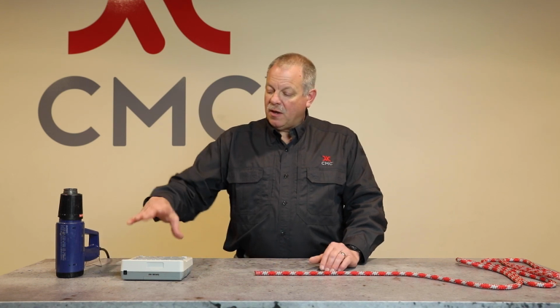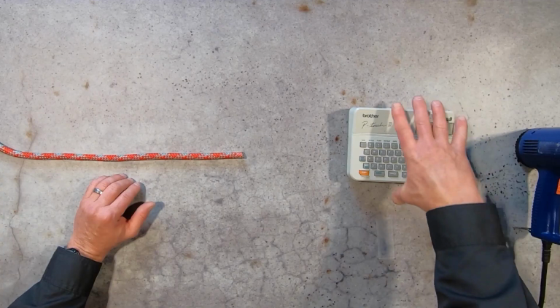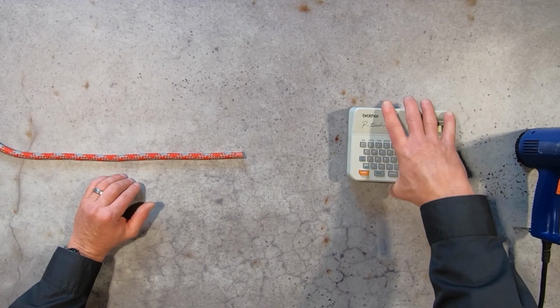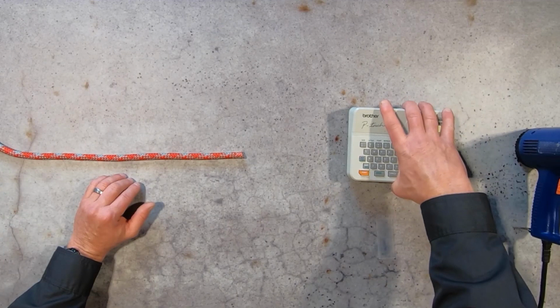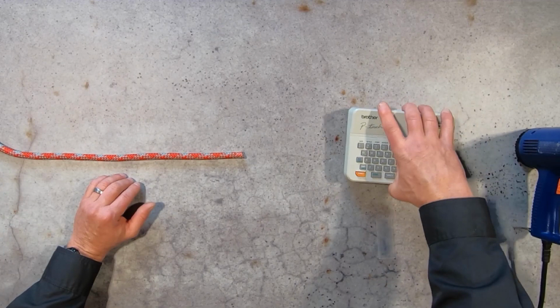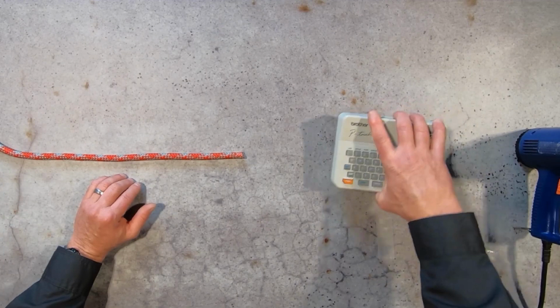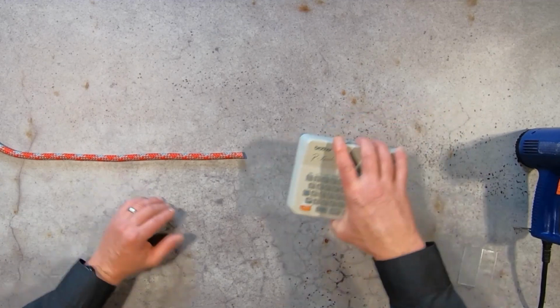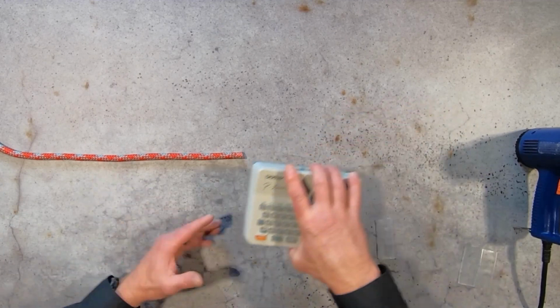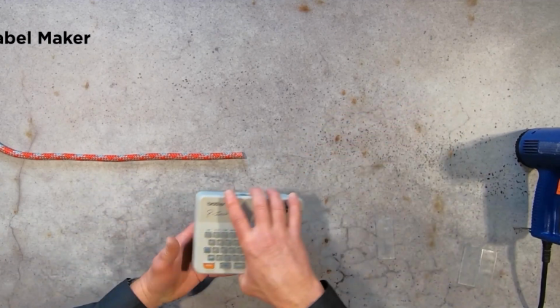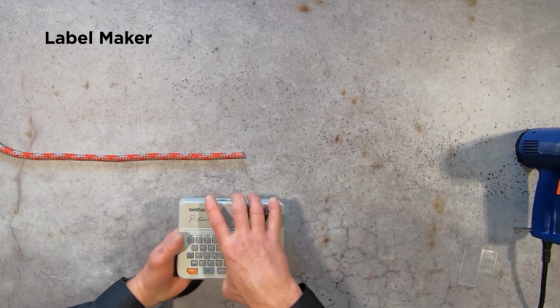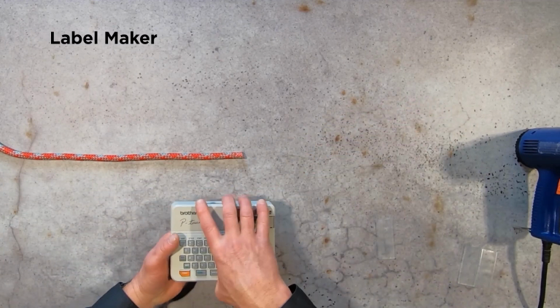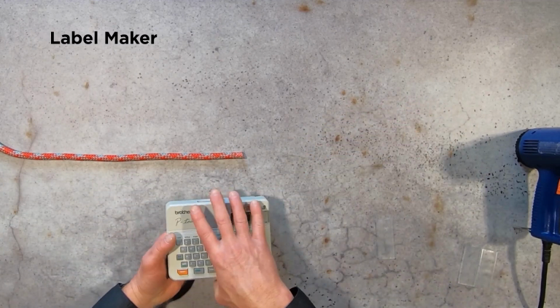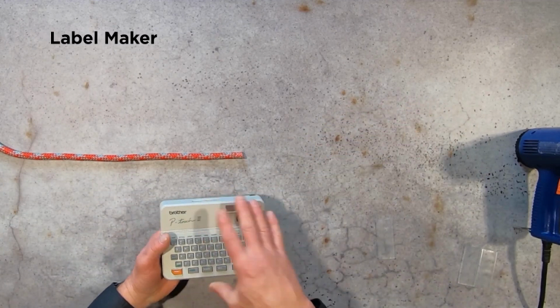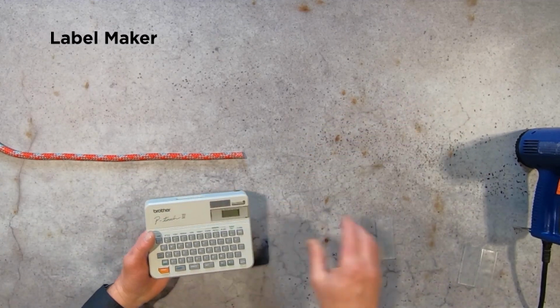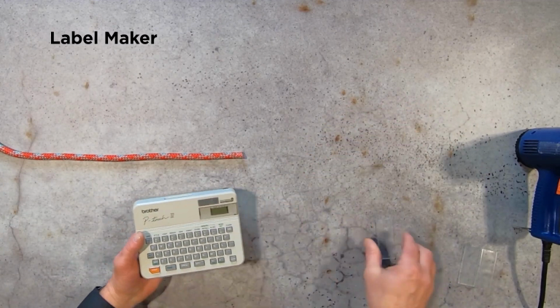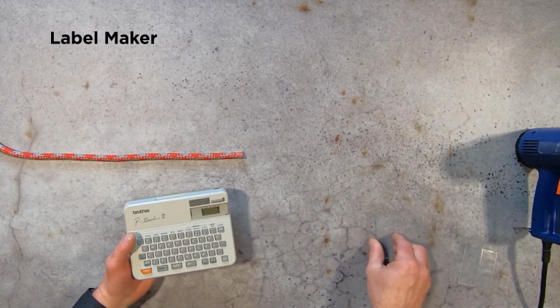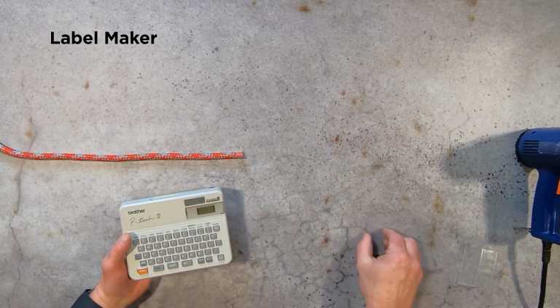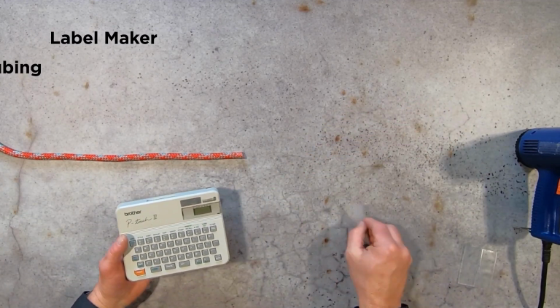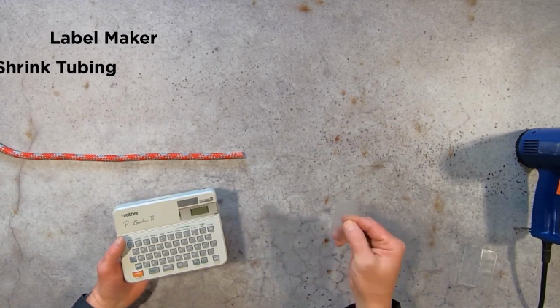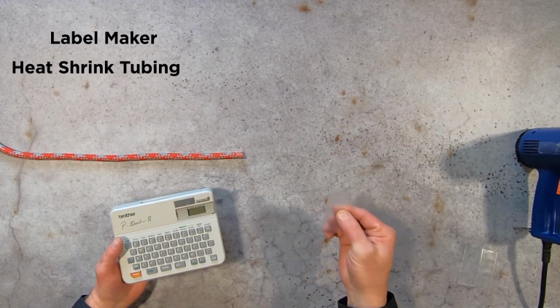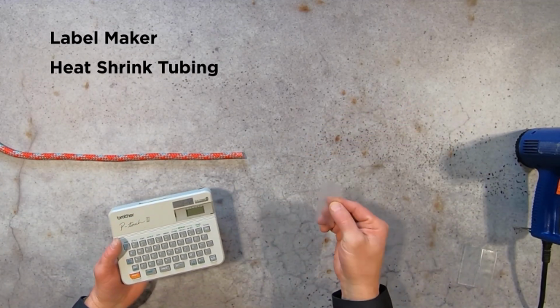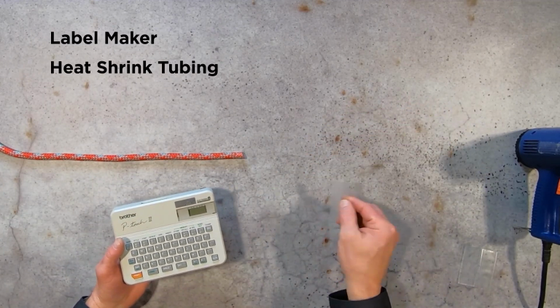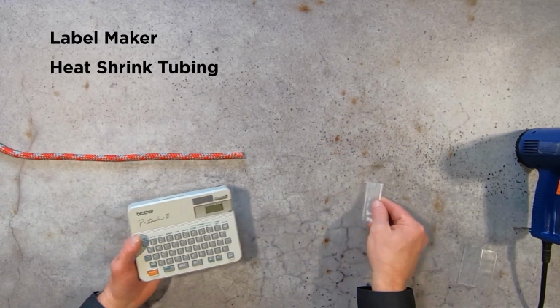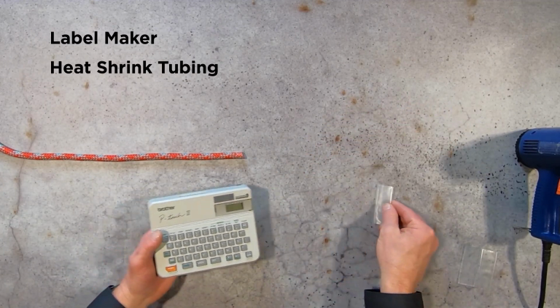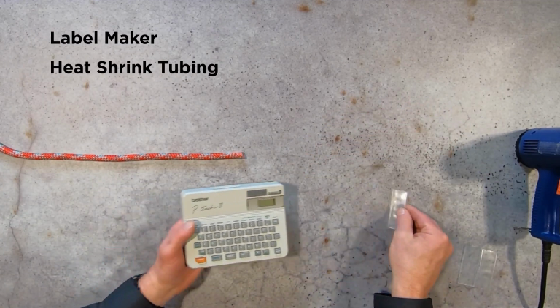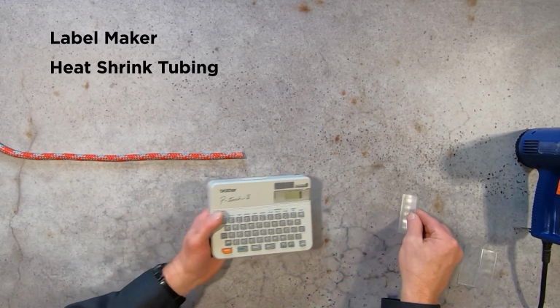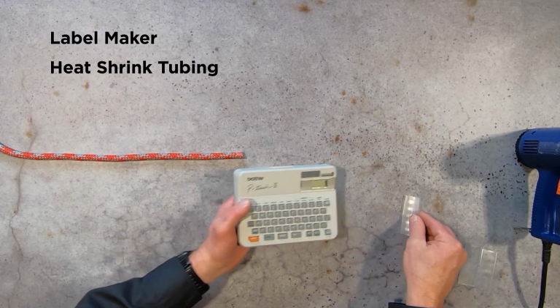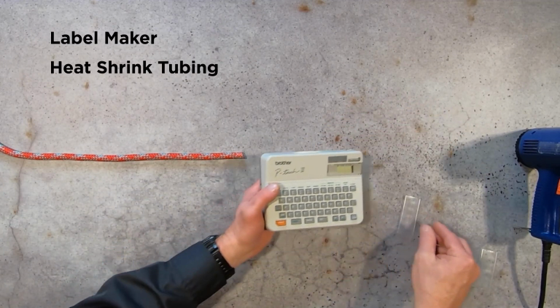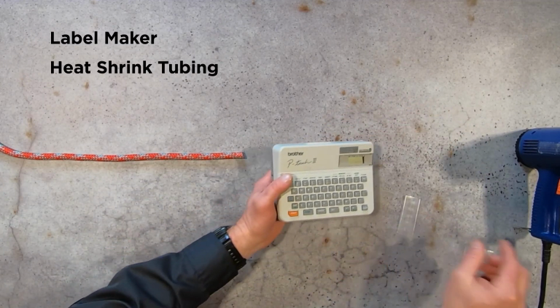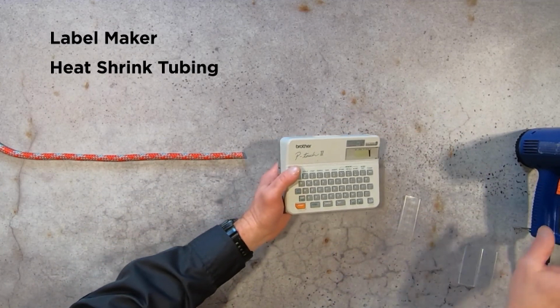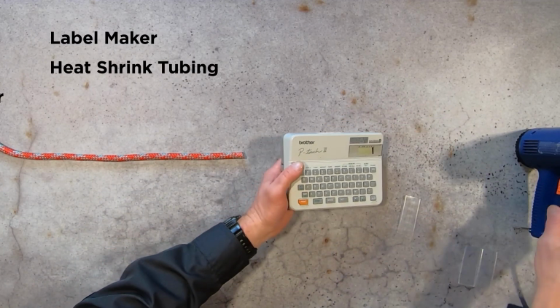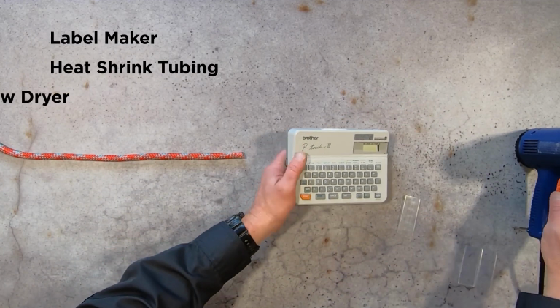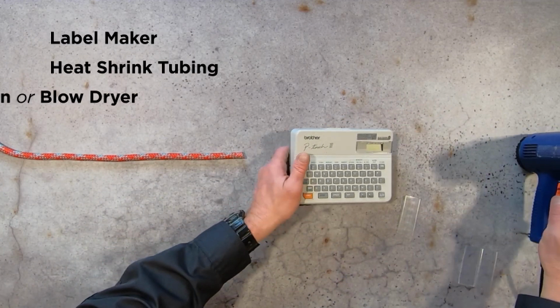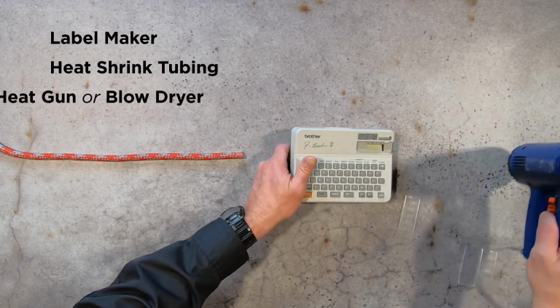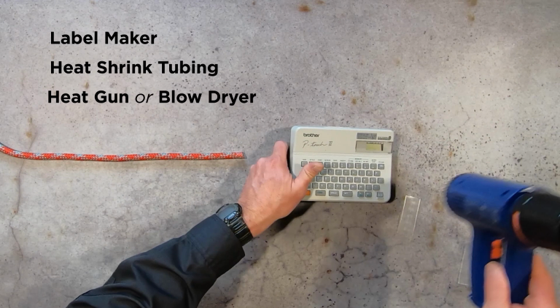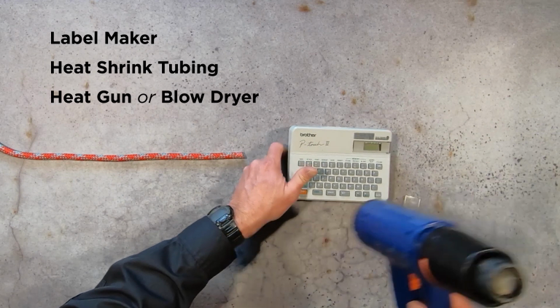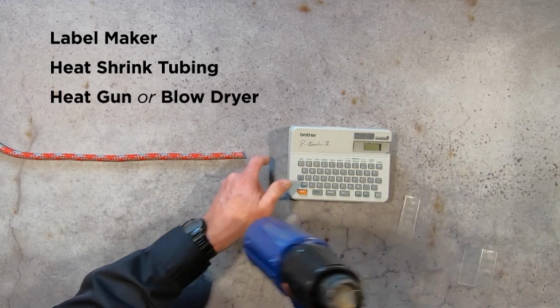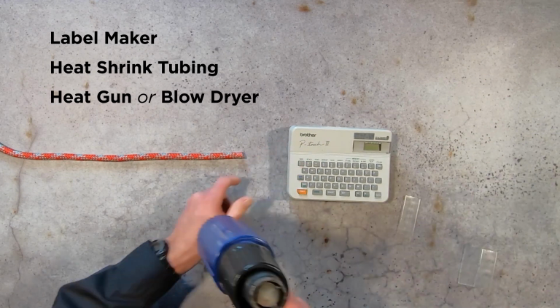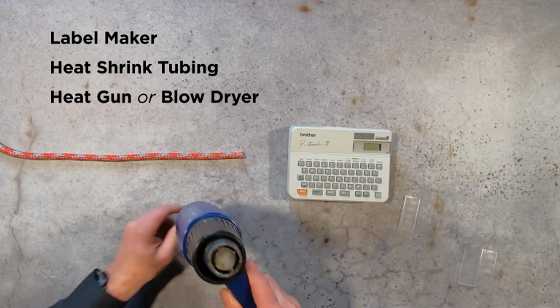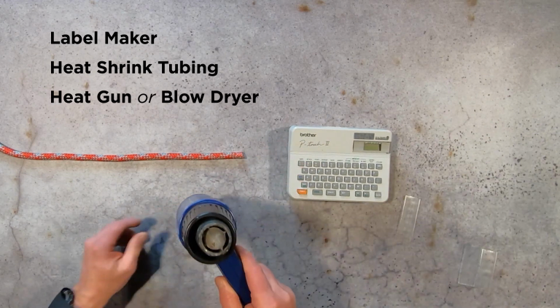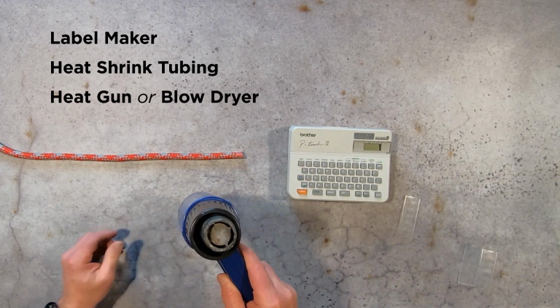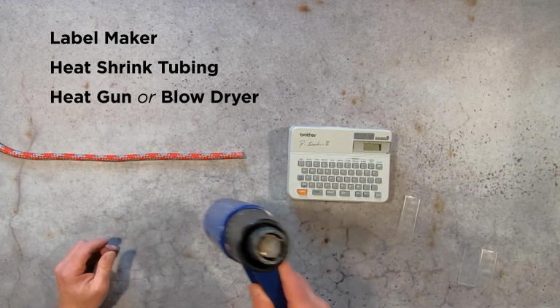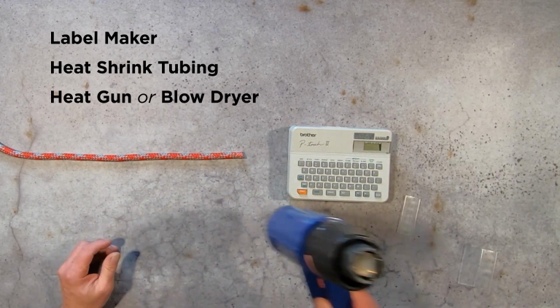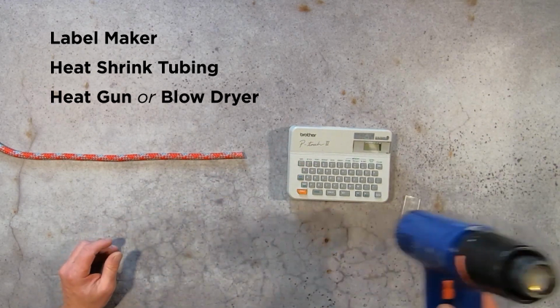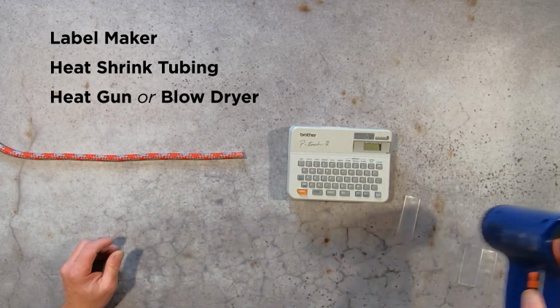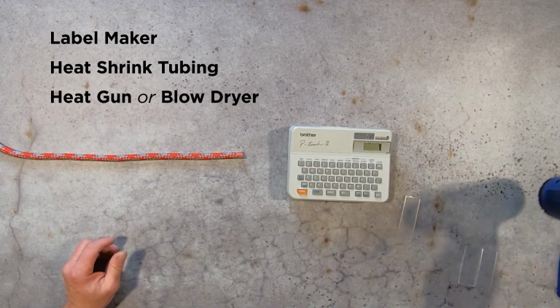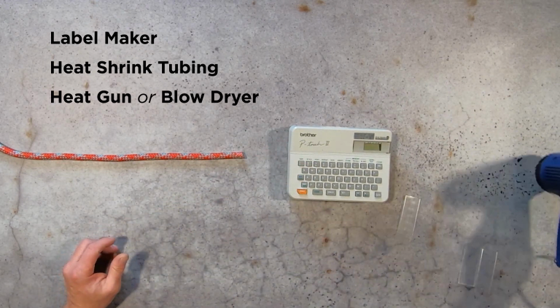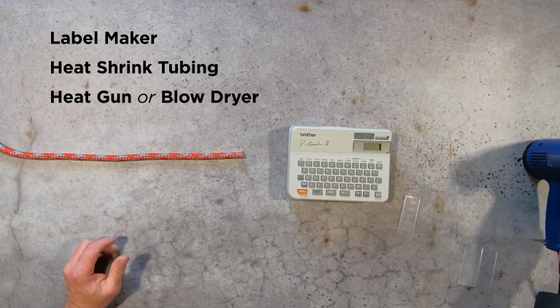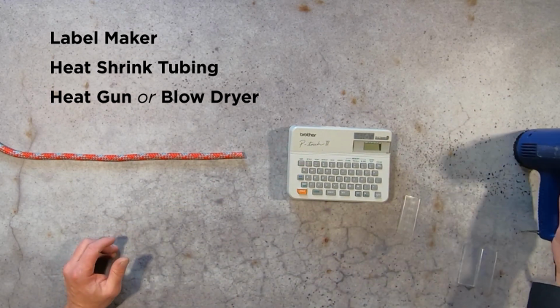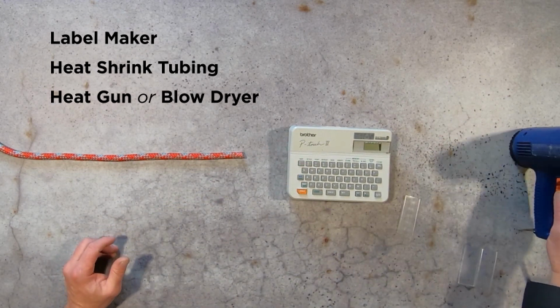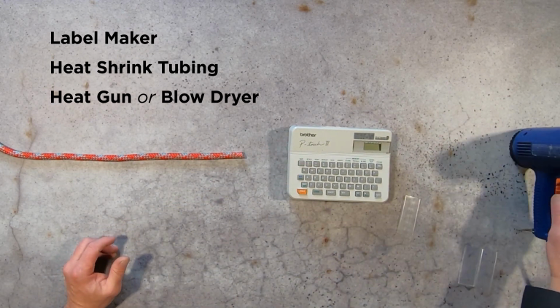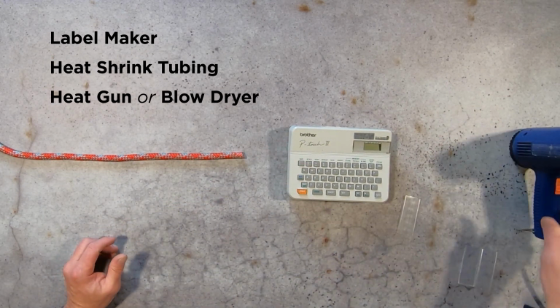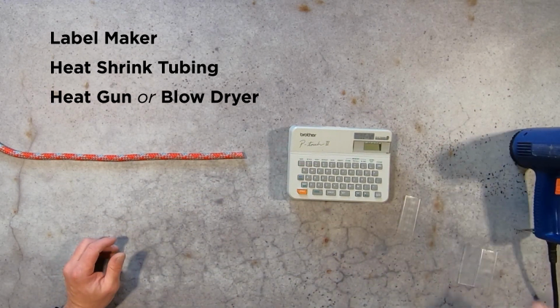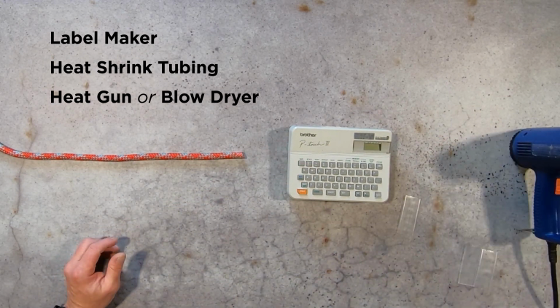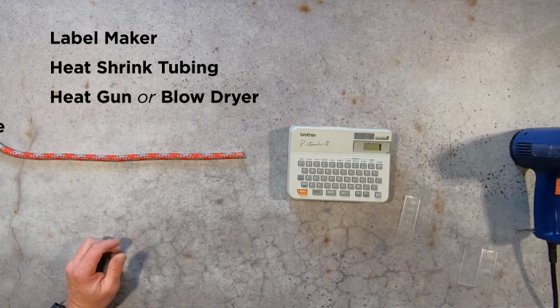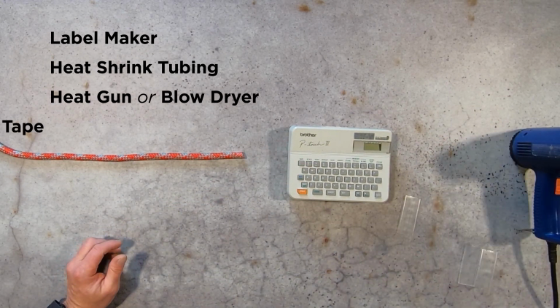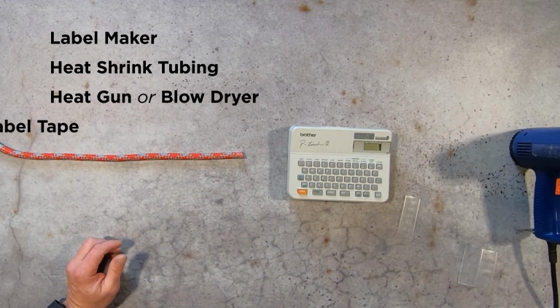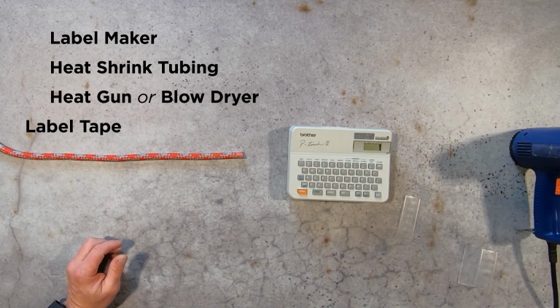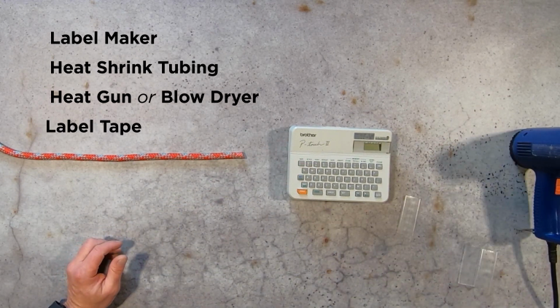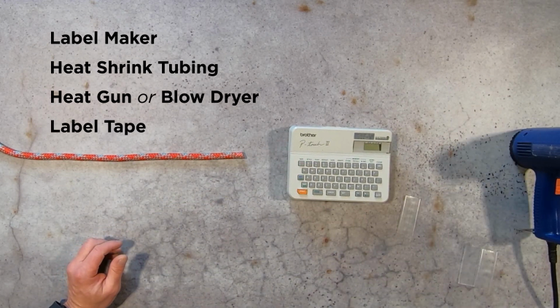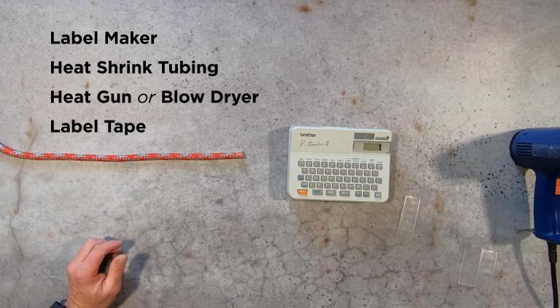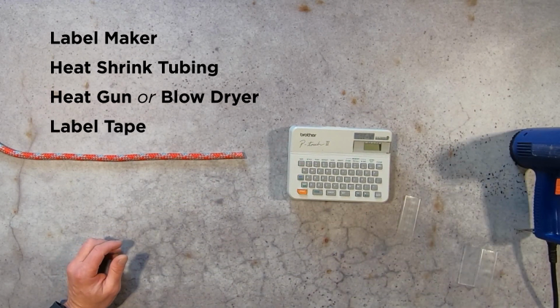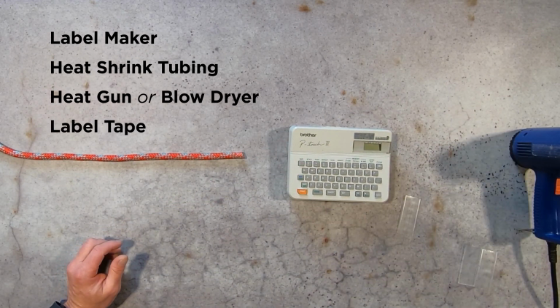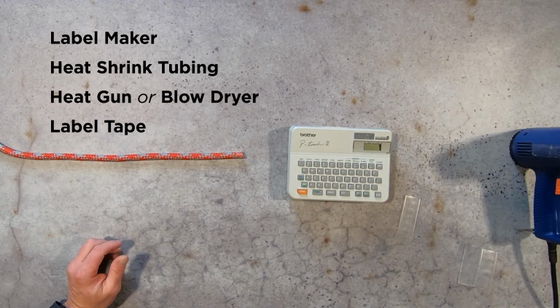We're gonna need a label maker, some heat shrink tubing, a heat gun, and the tape itself.